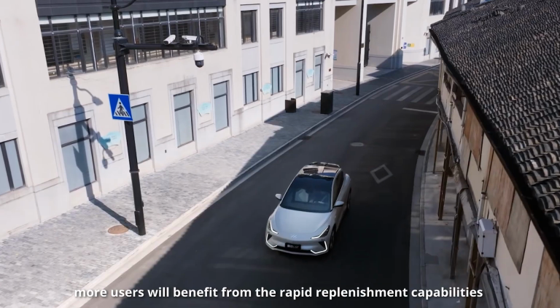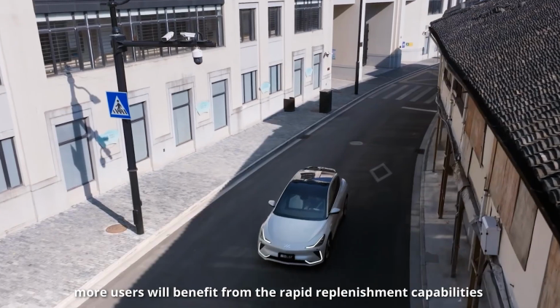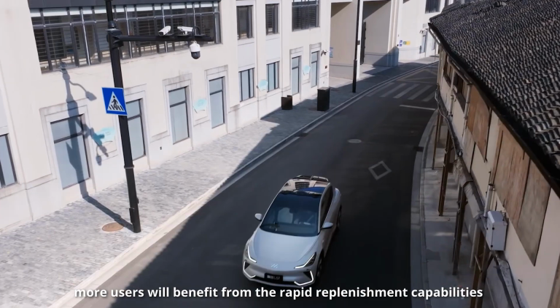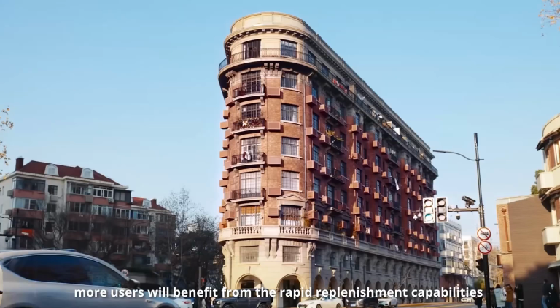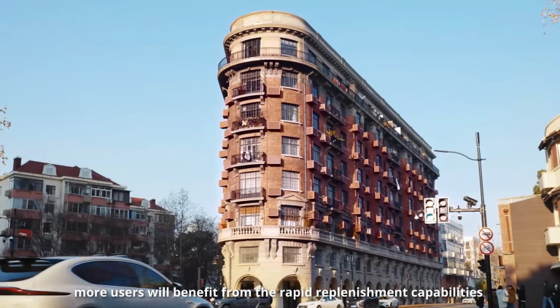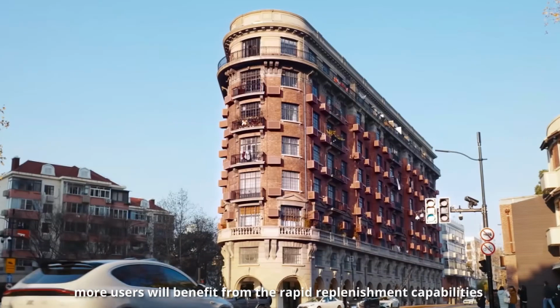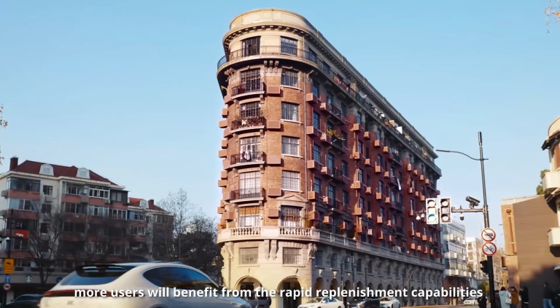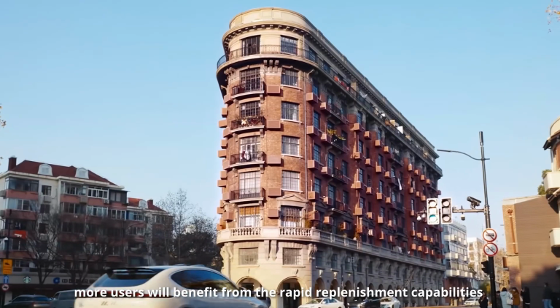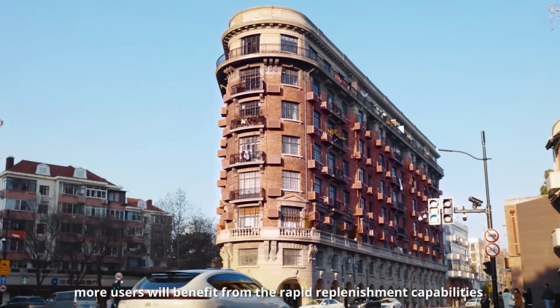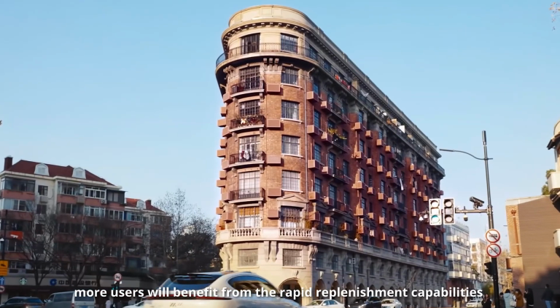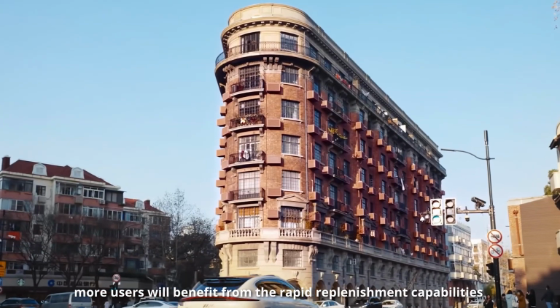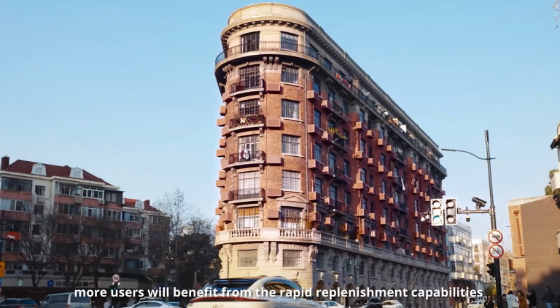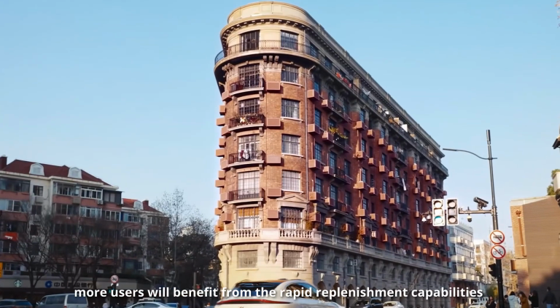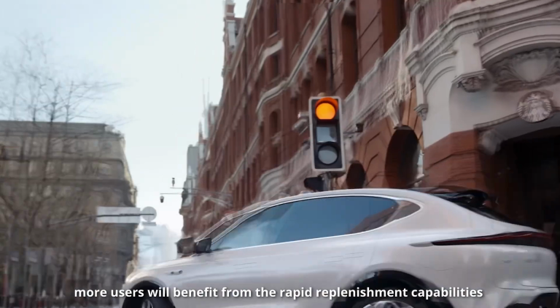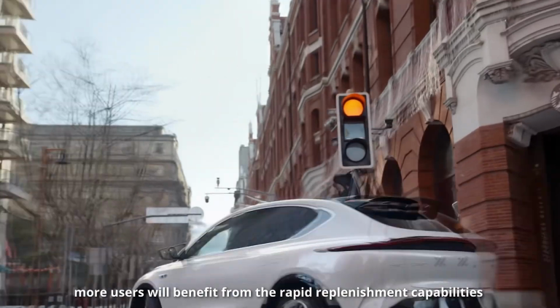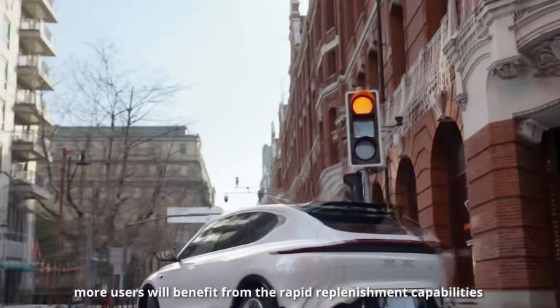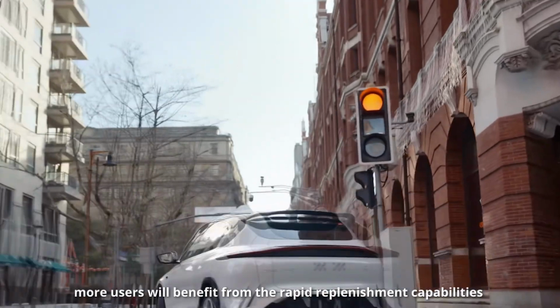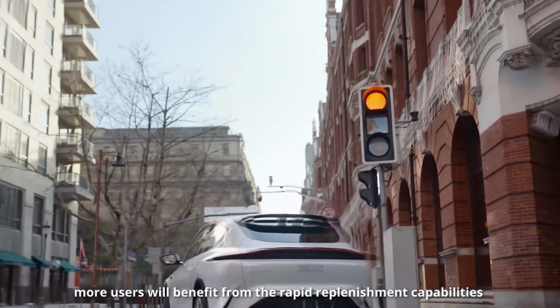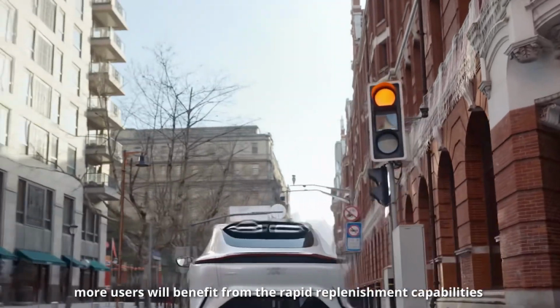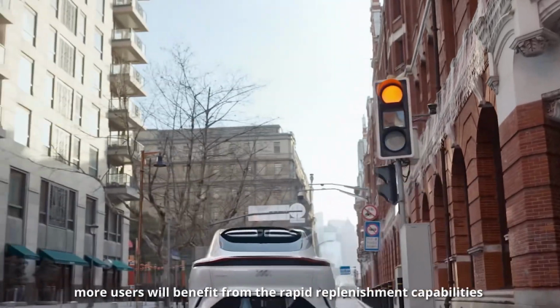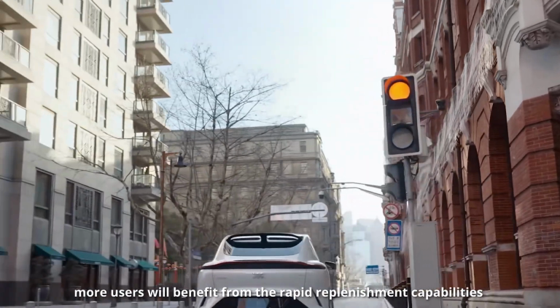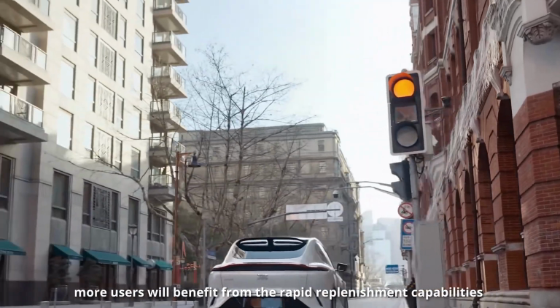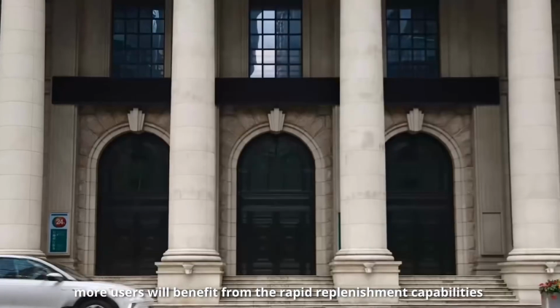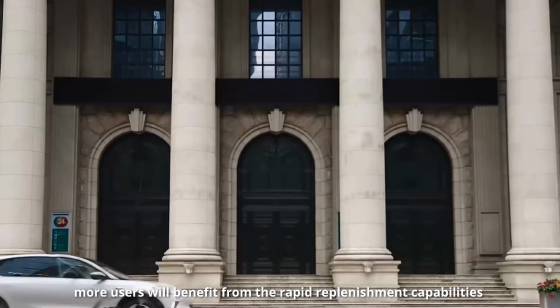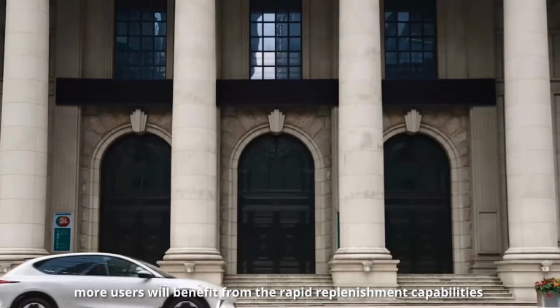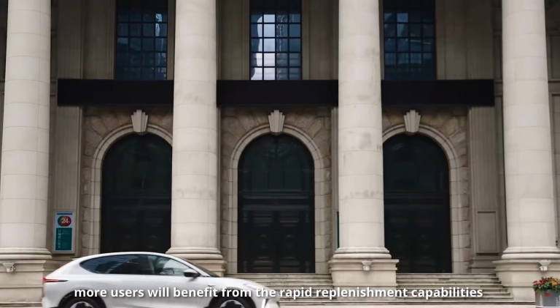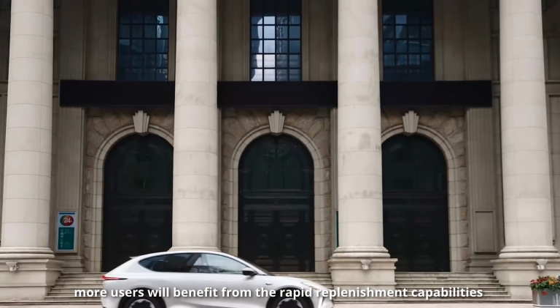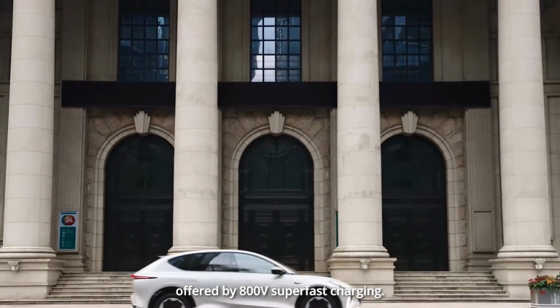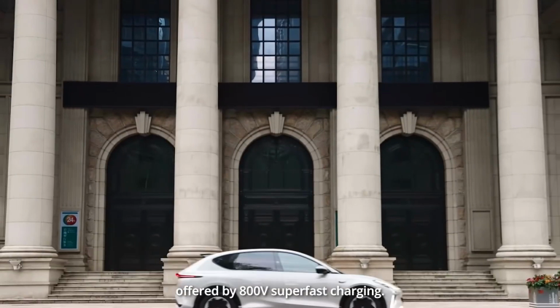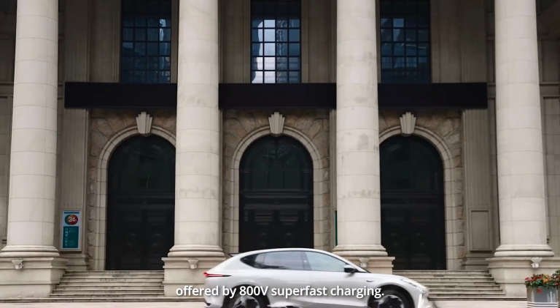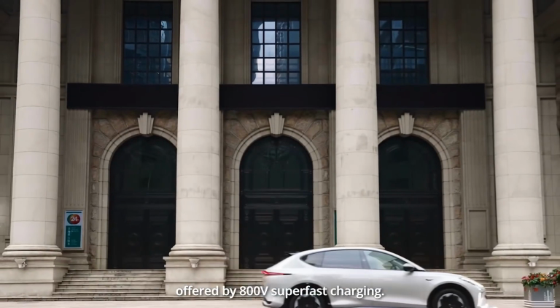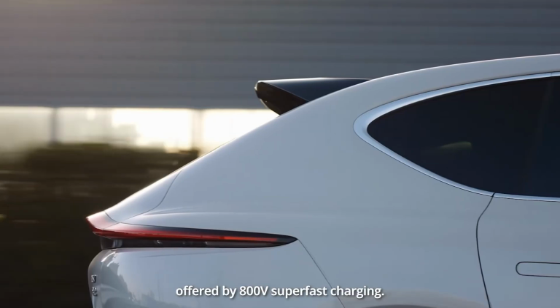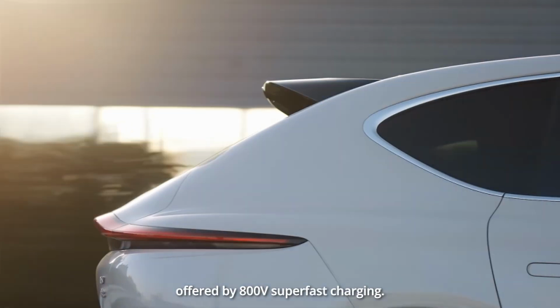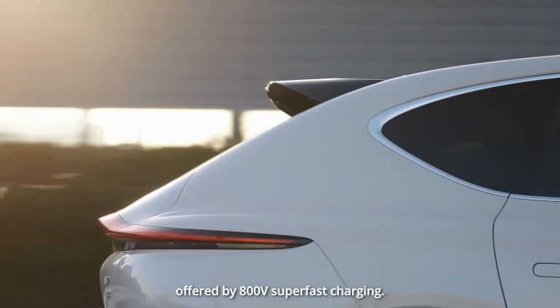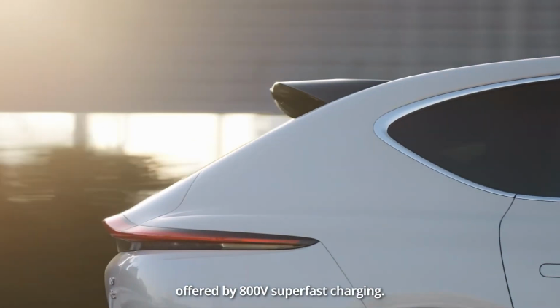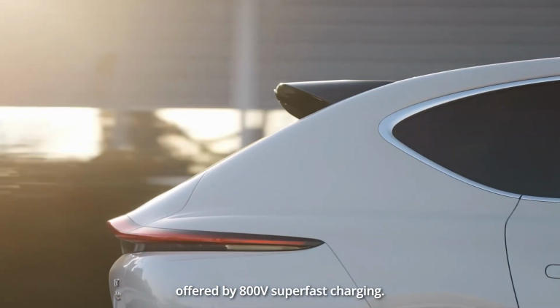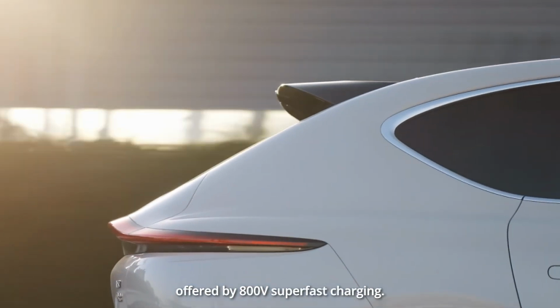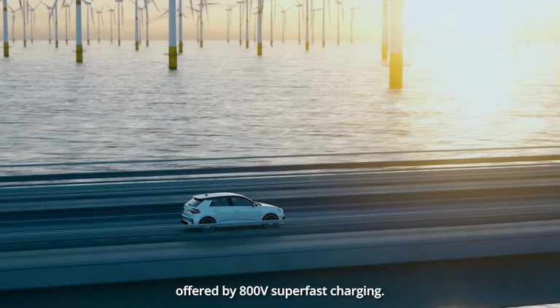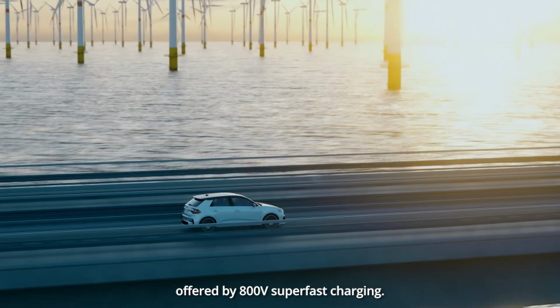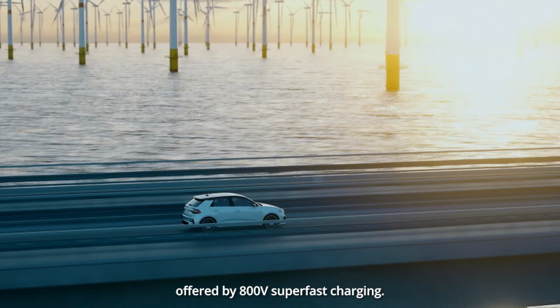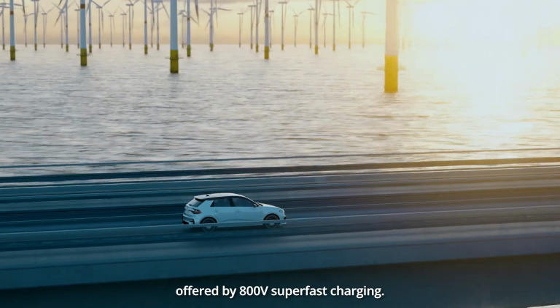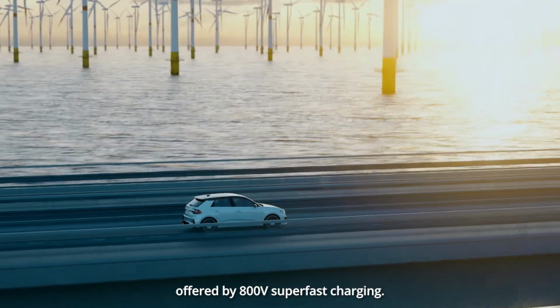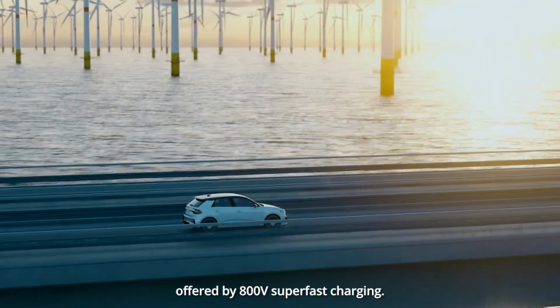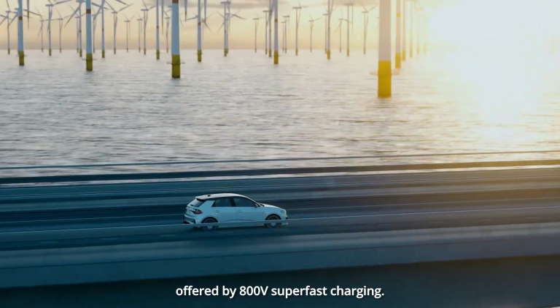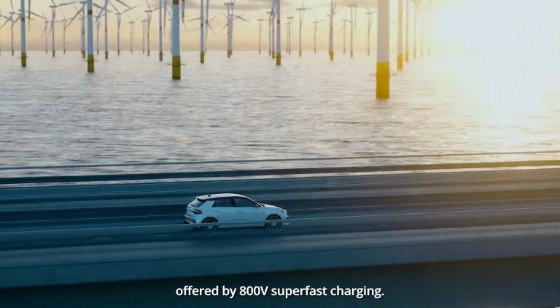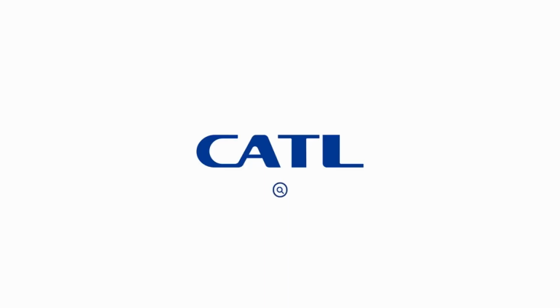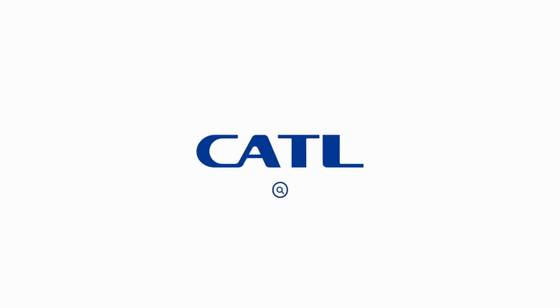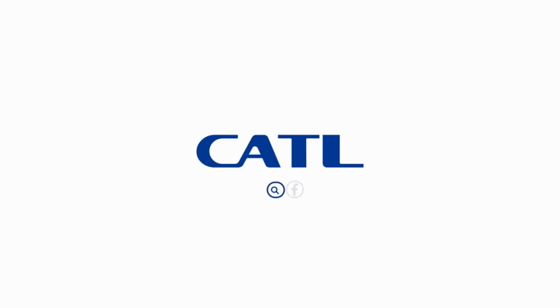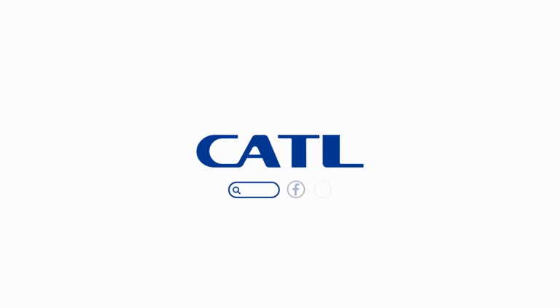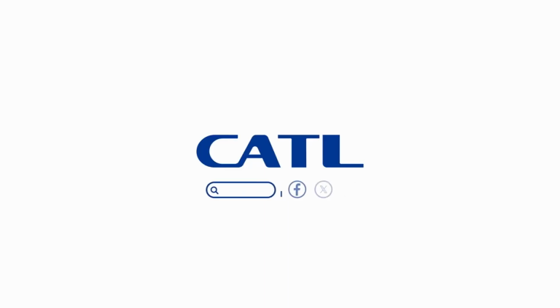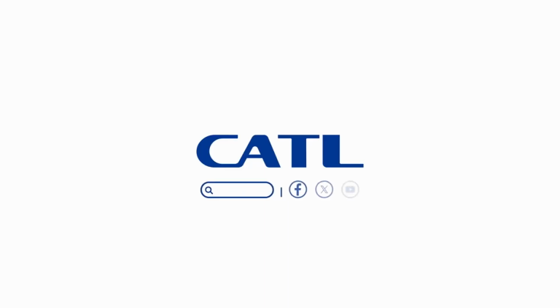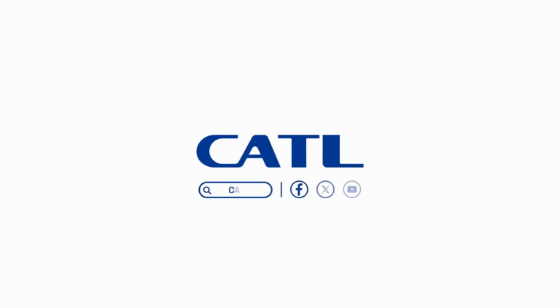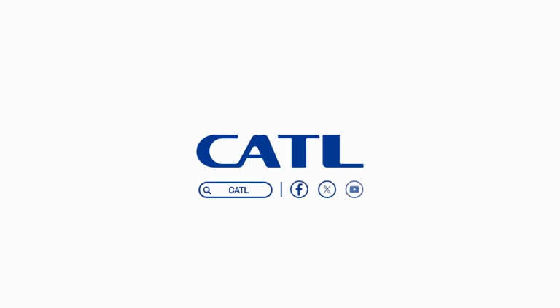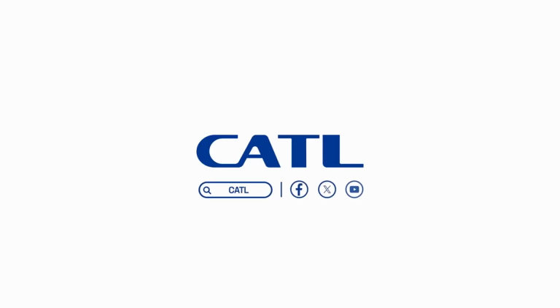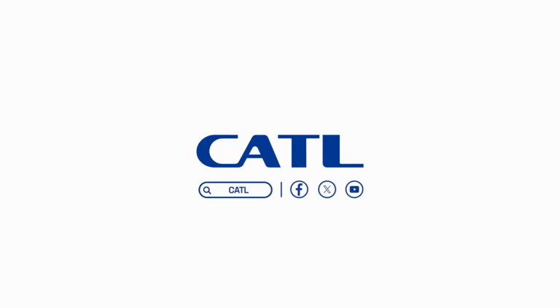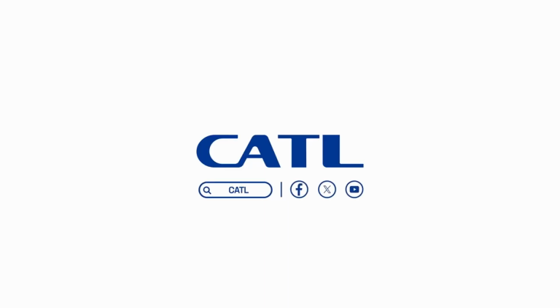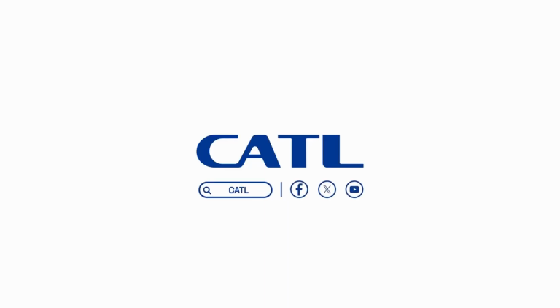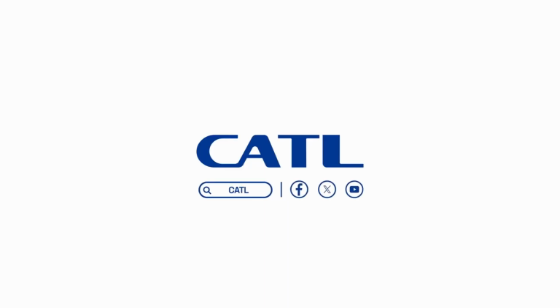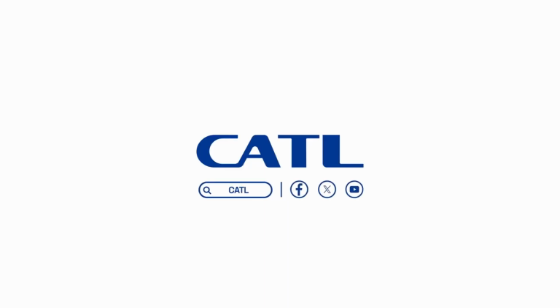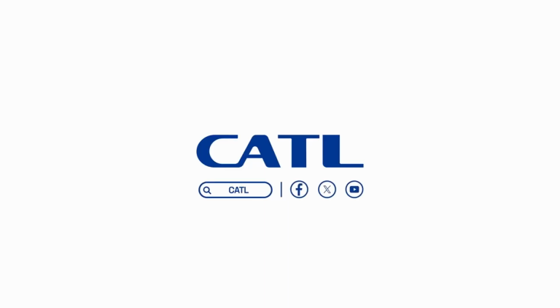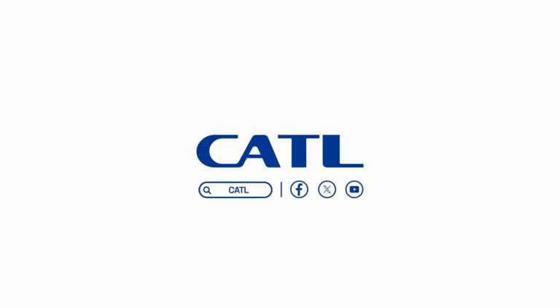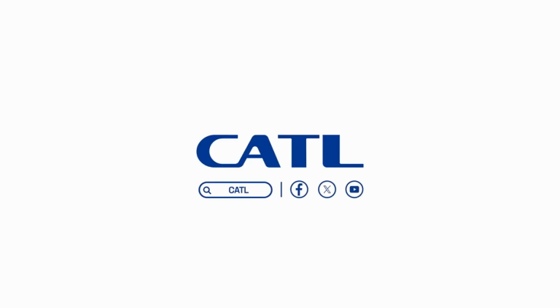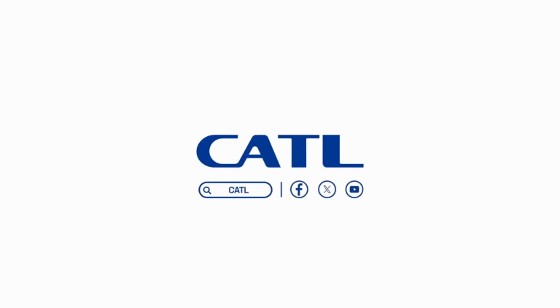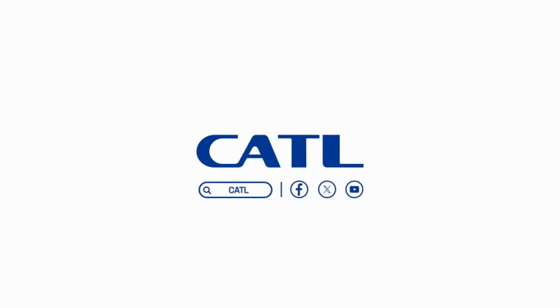With the ongoing rollout of the 800-volt Qi-Lin battery and Chen Xing super-fast charging battery, more users will benefit from the rapid replenishment capabilities offered by 800-volt super-fast charging.